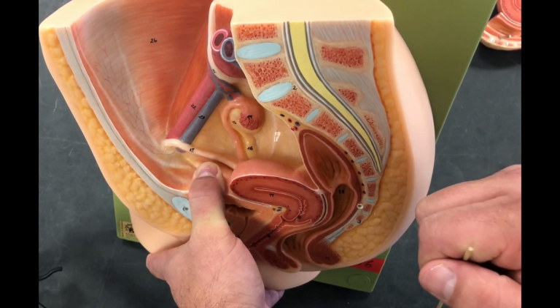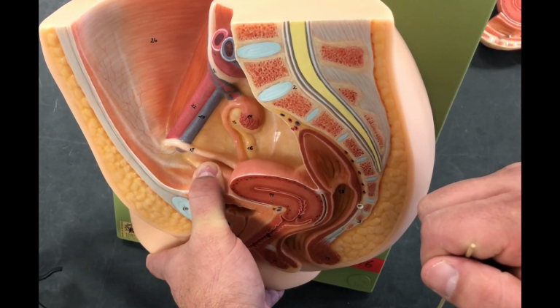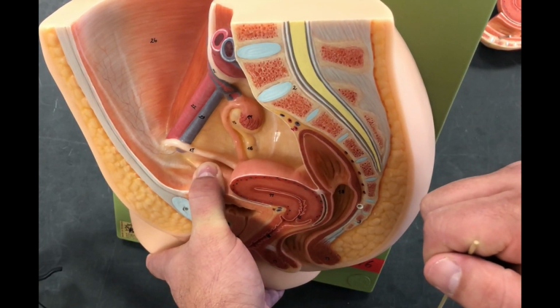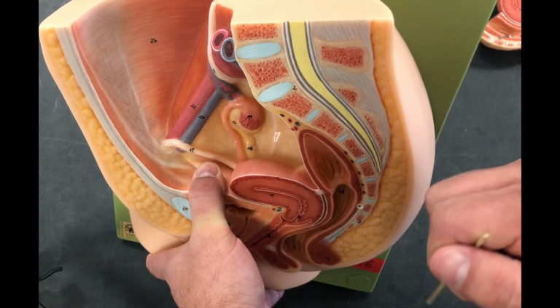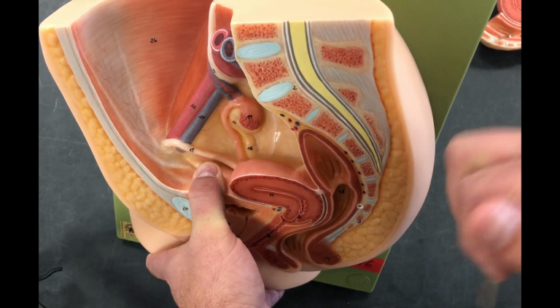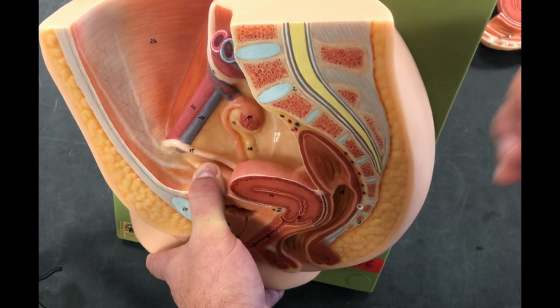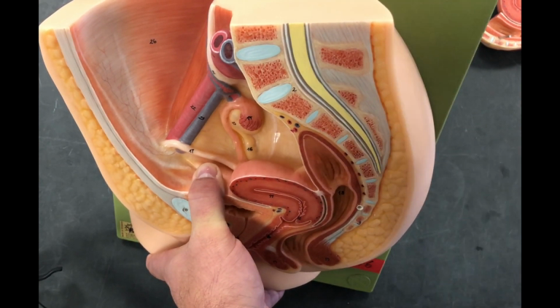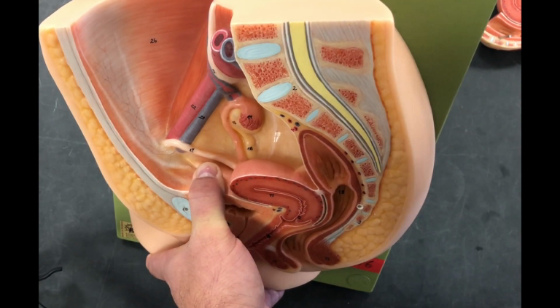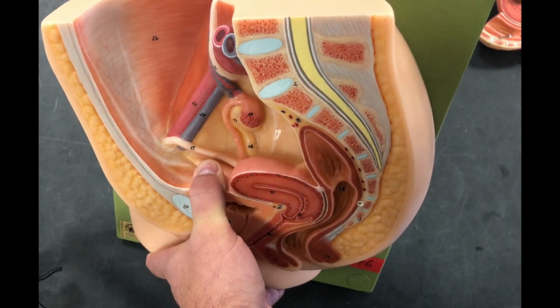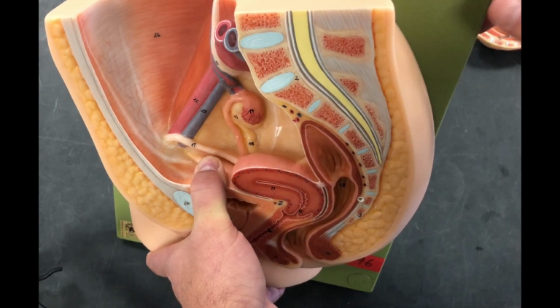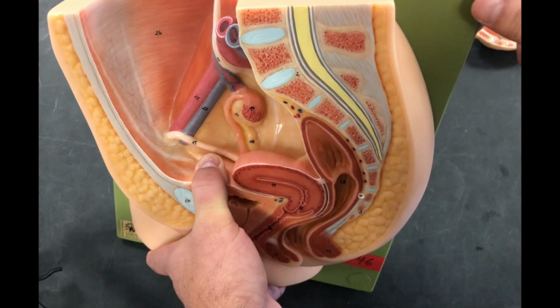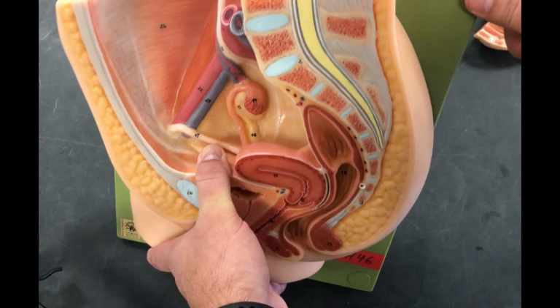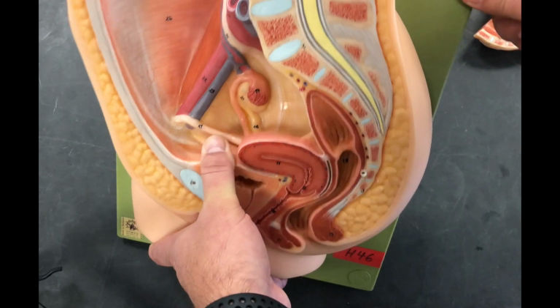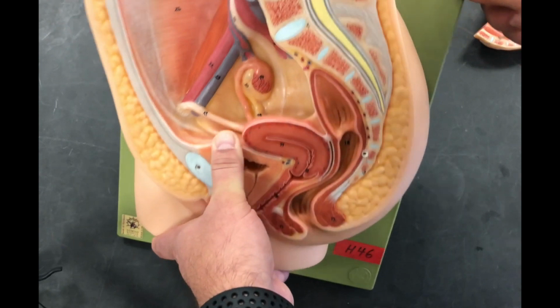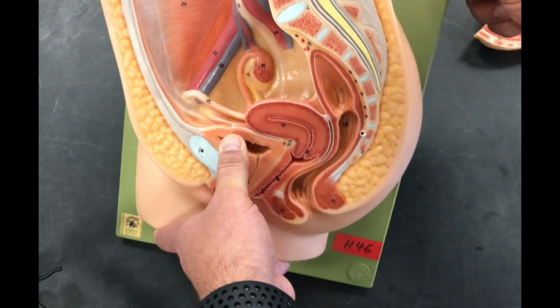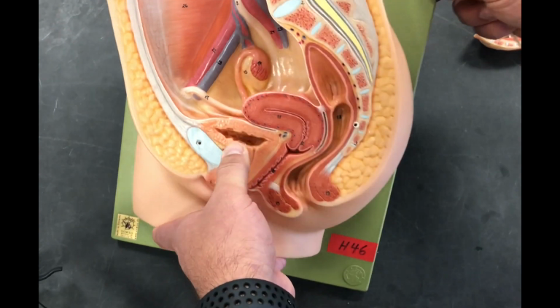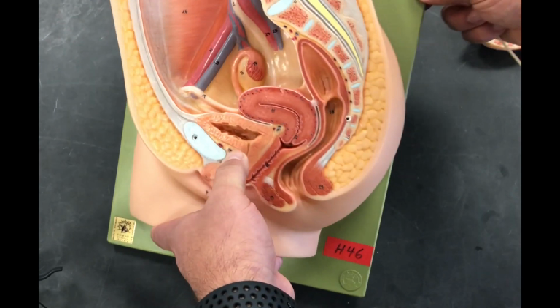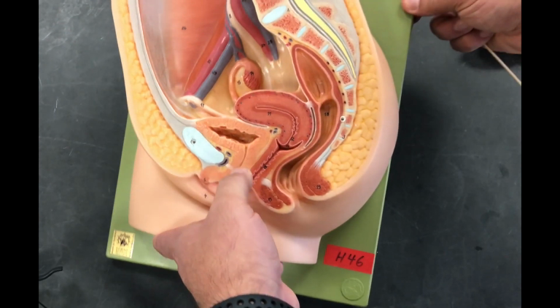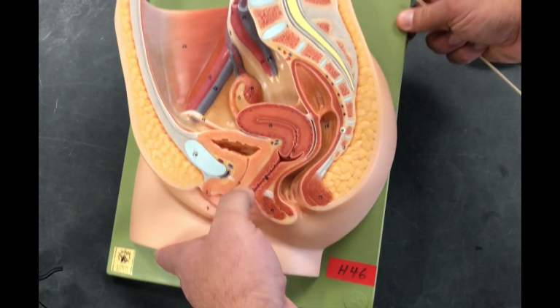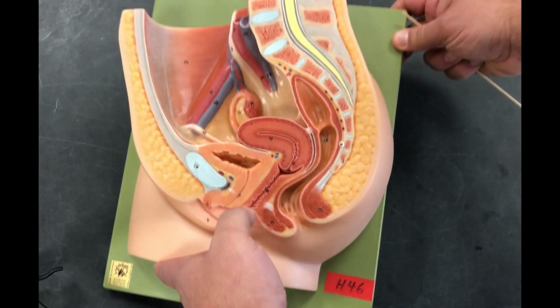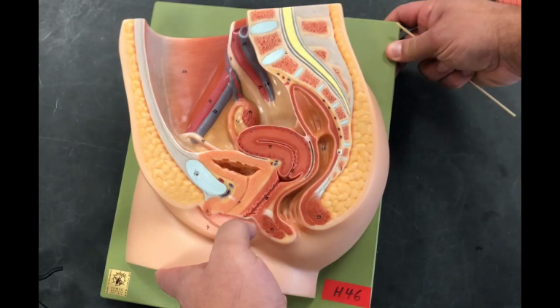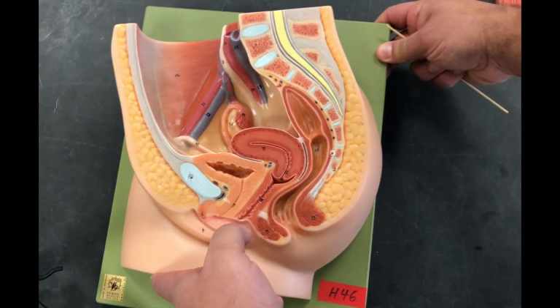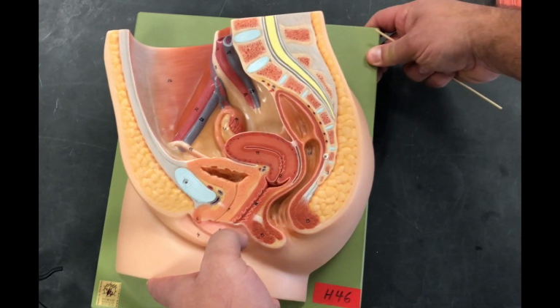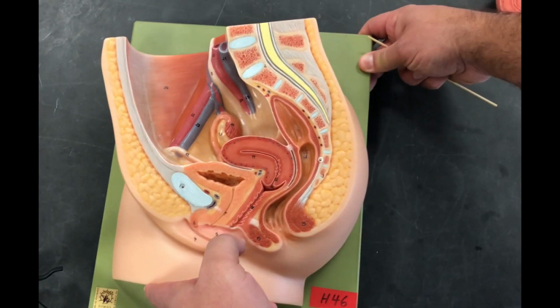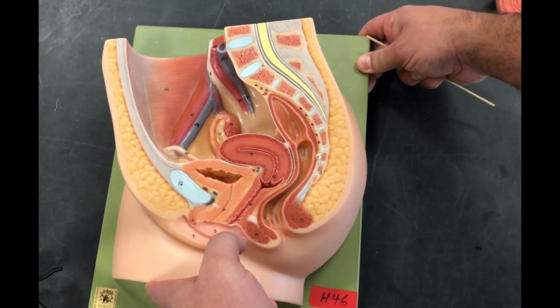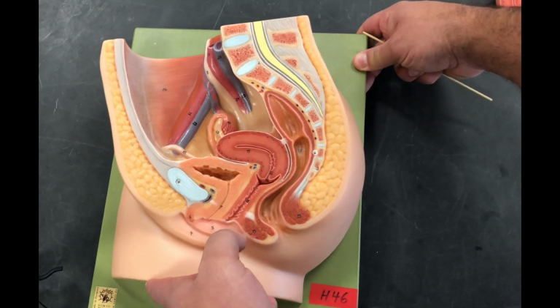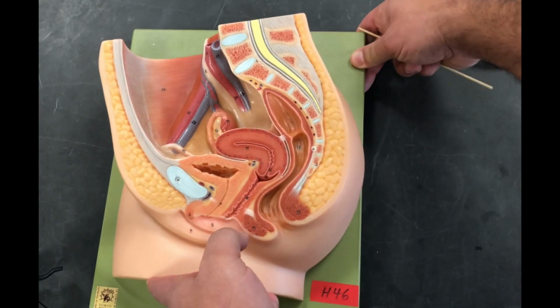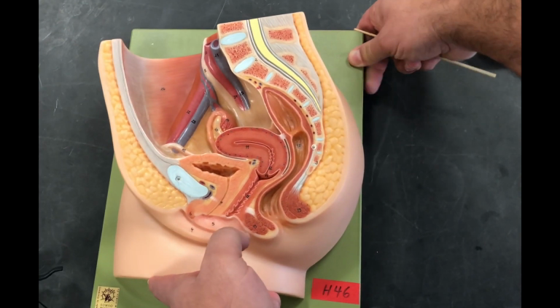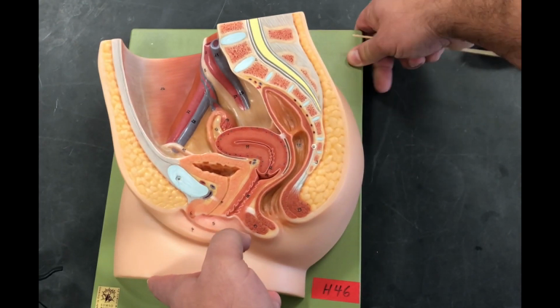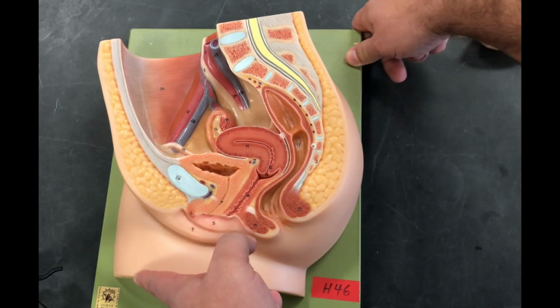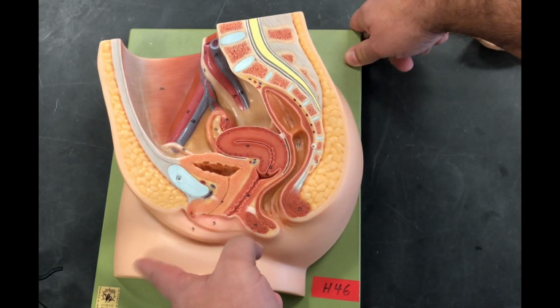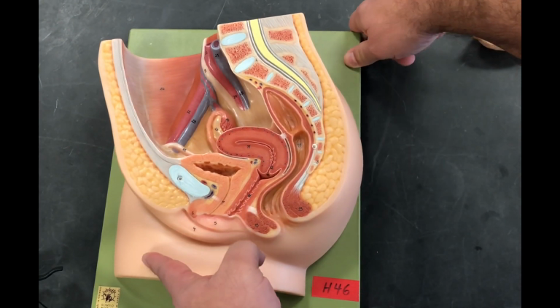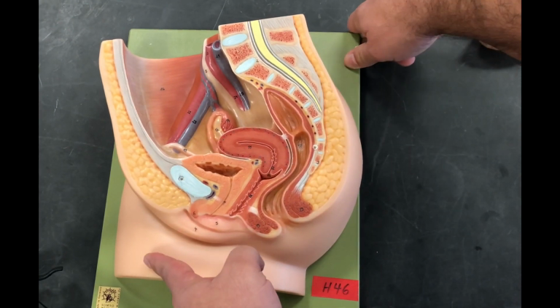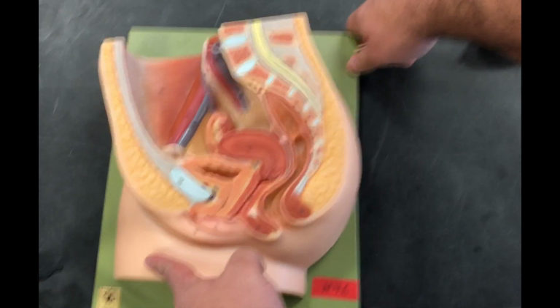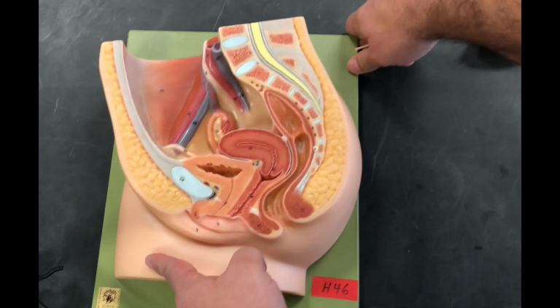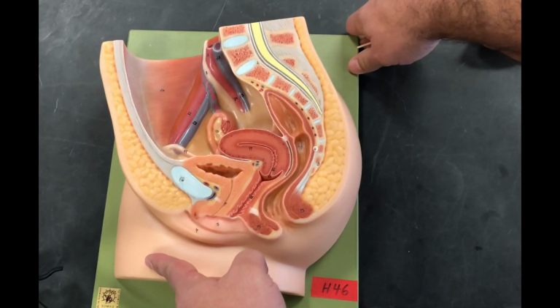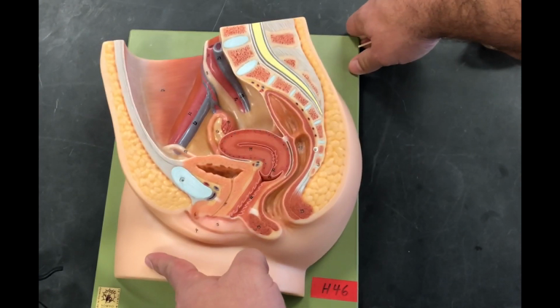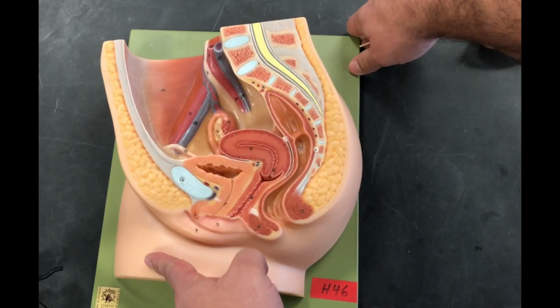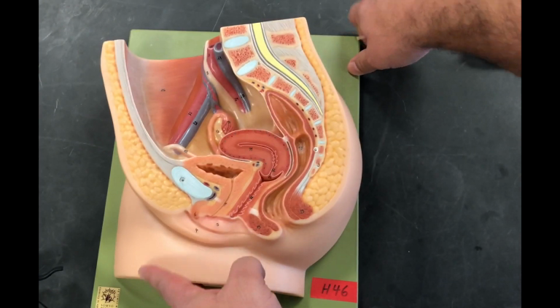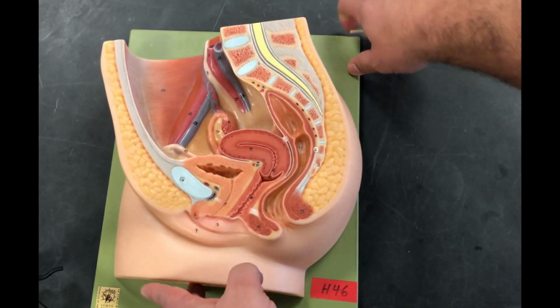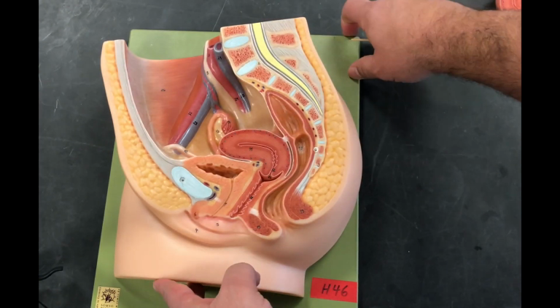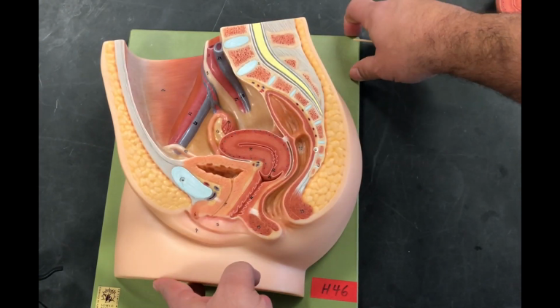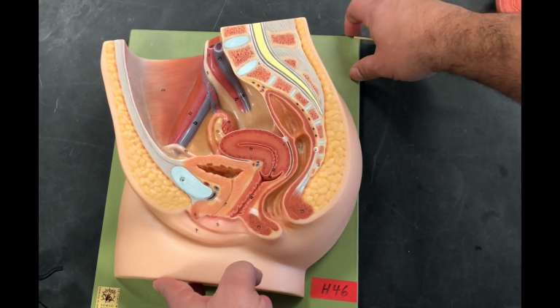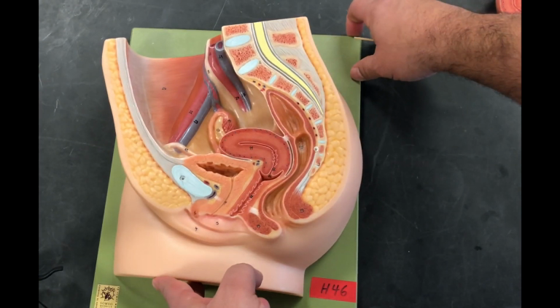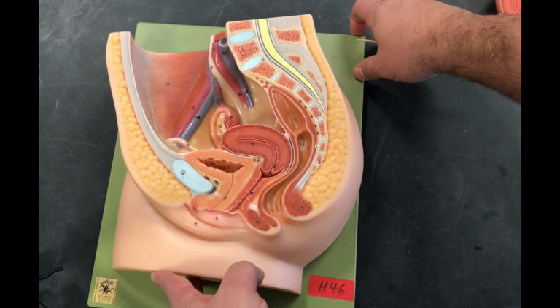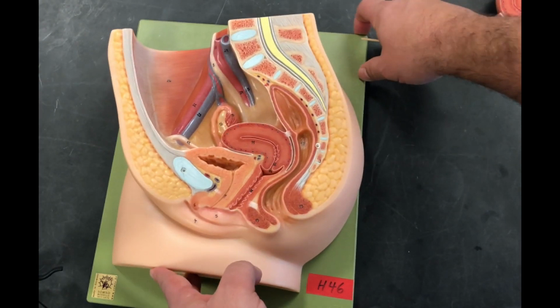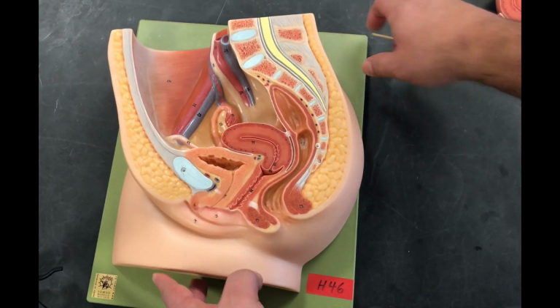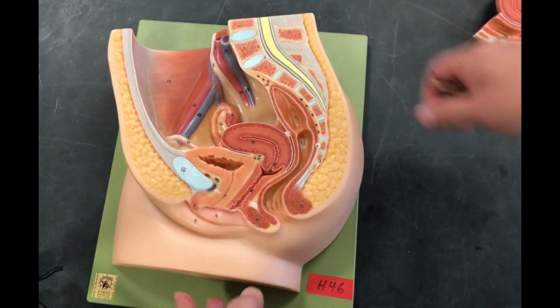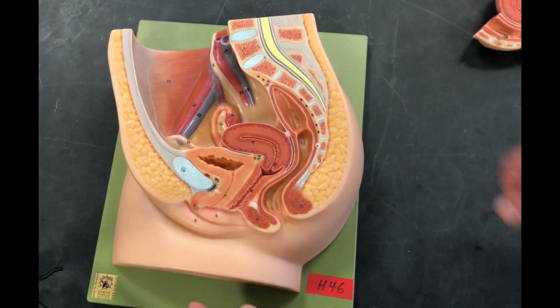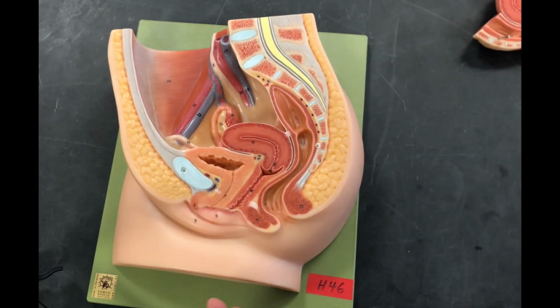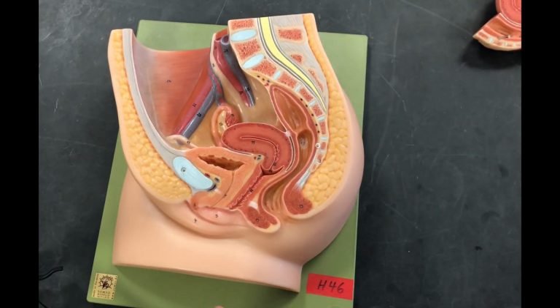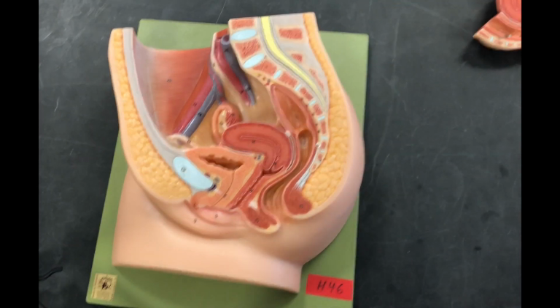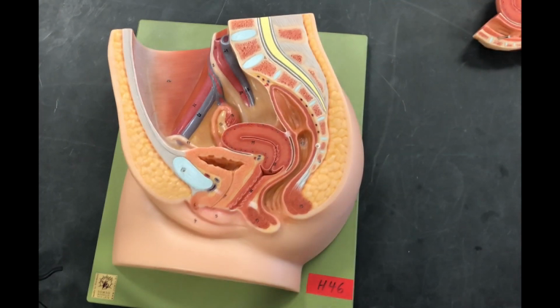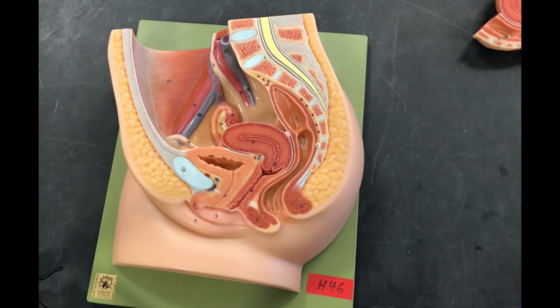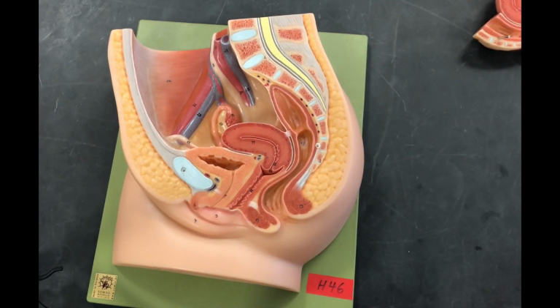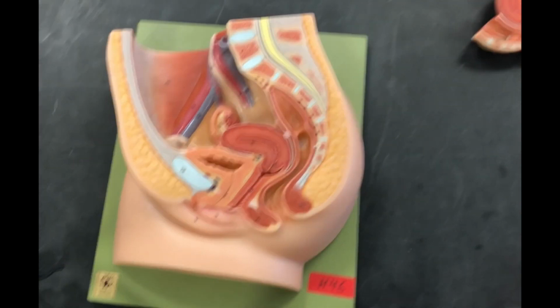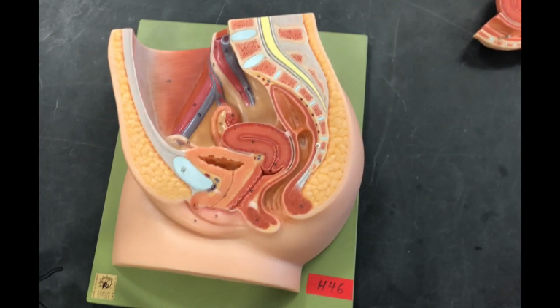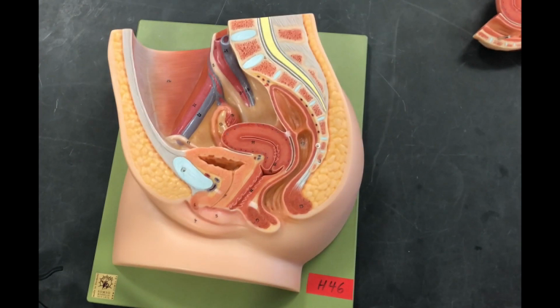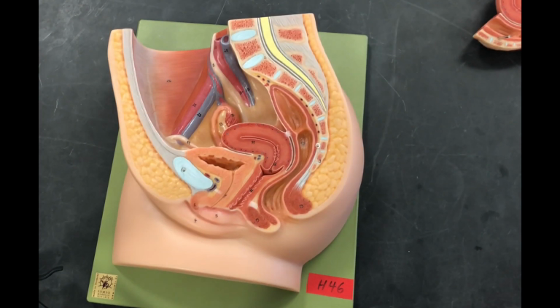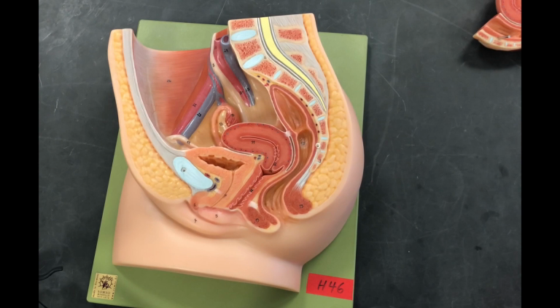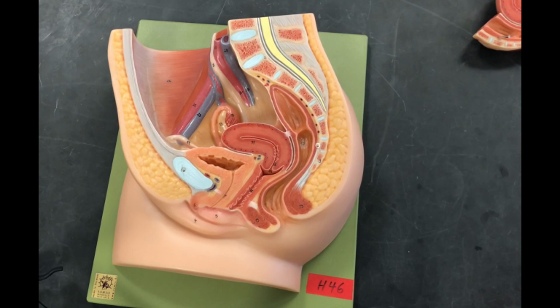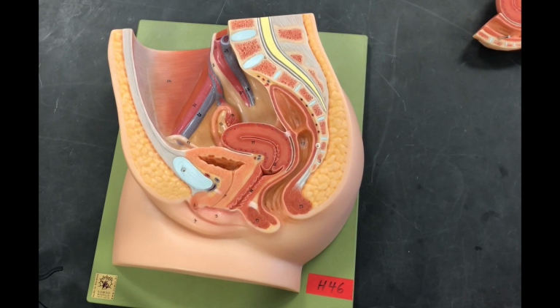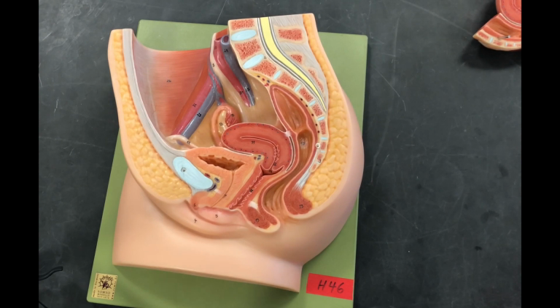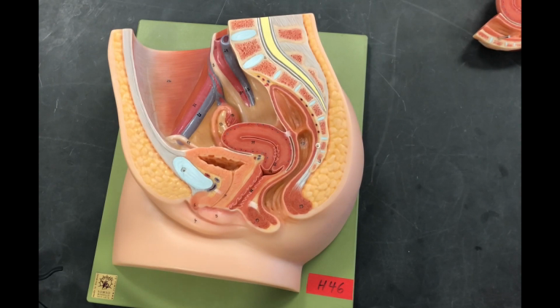So this is pretty much our female anatomy. I hope it helps you — good luck studying!